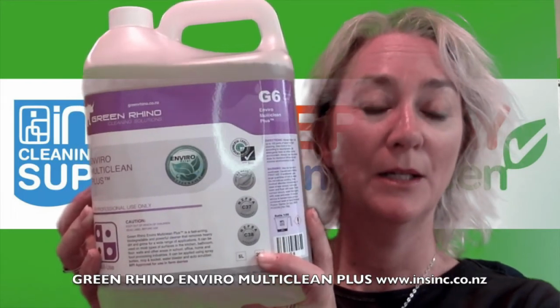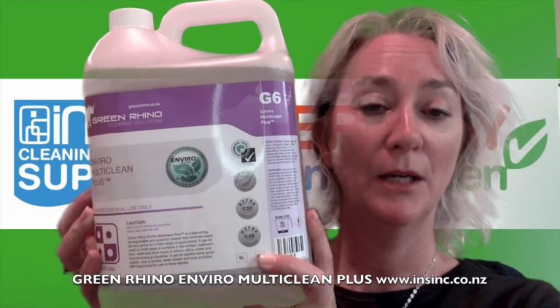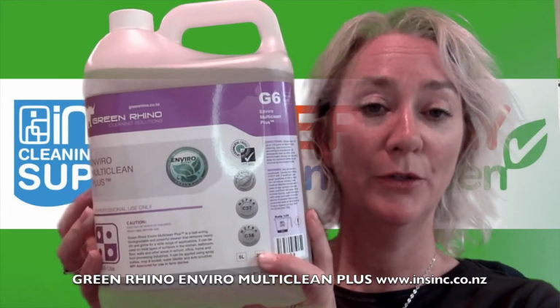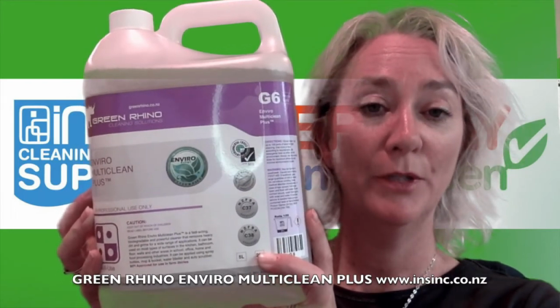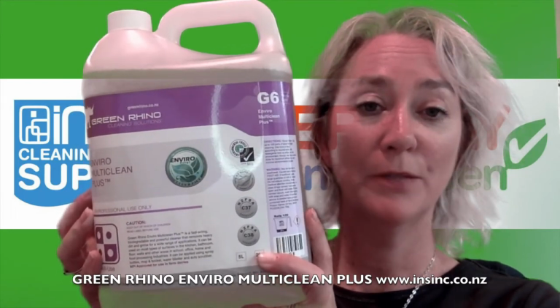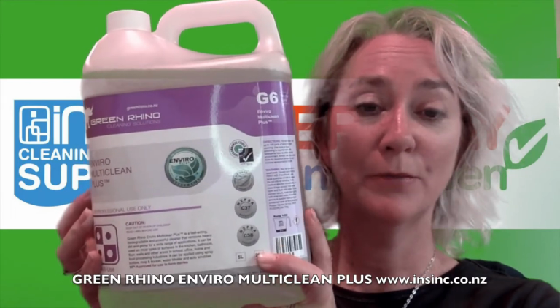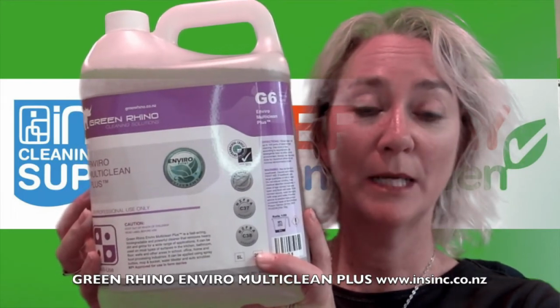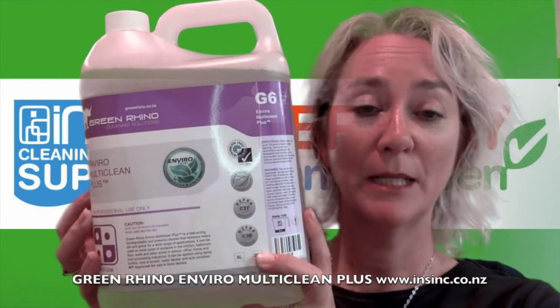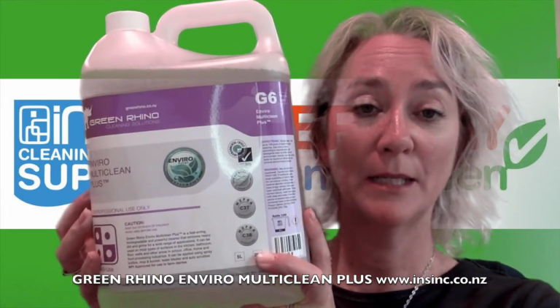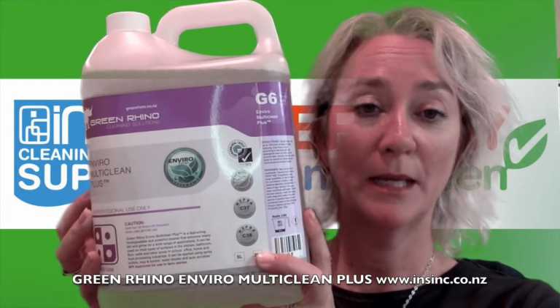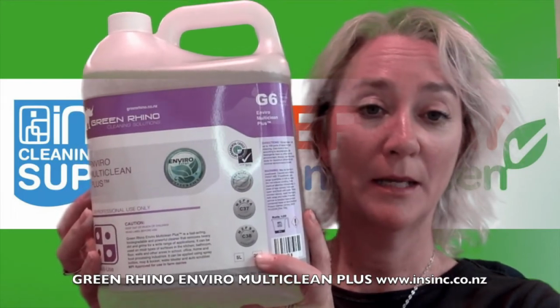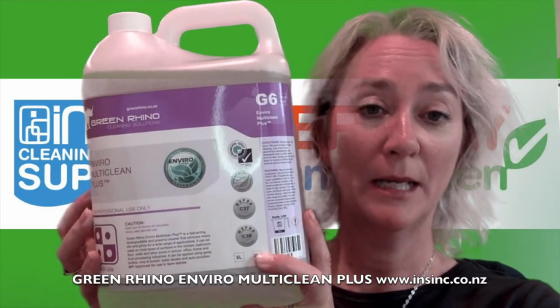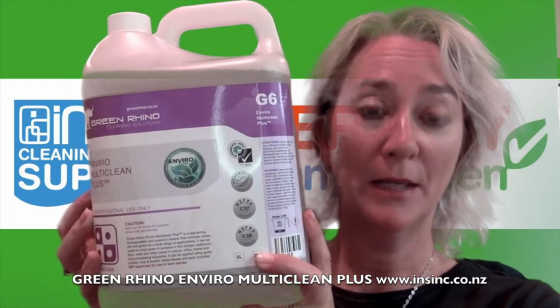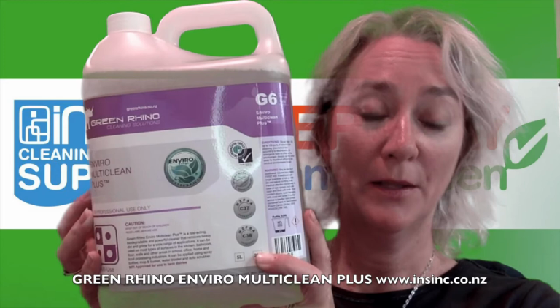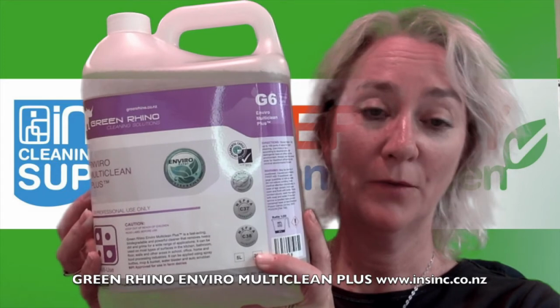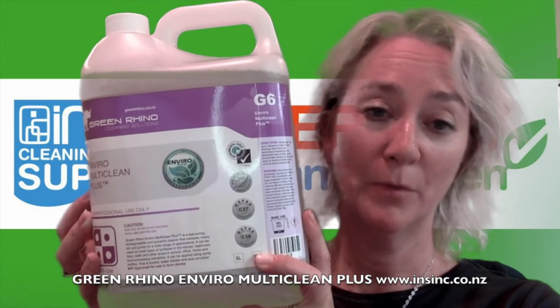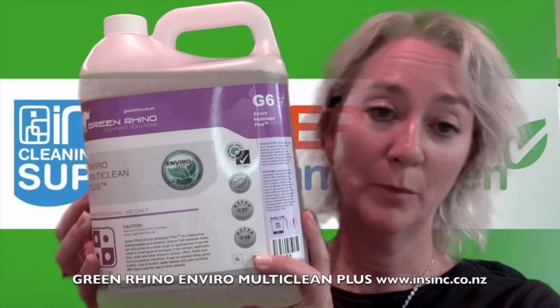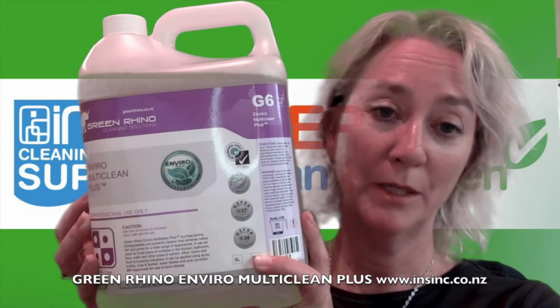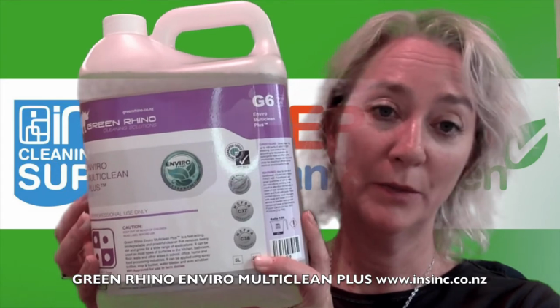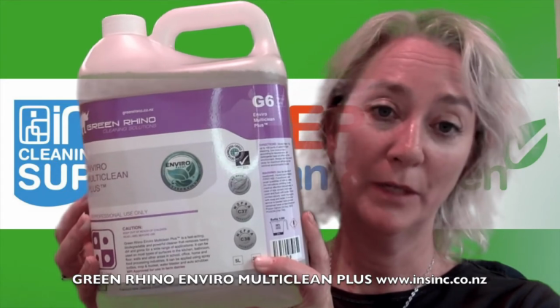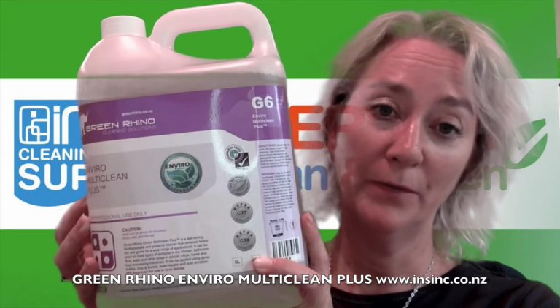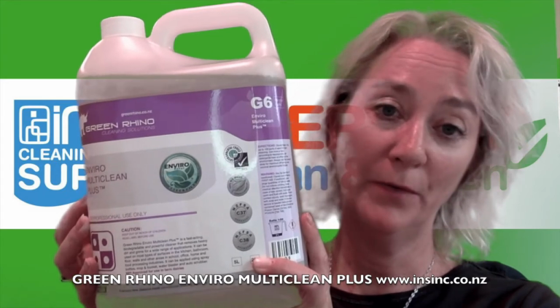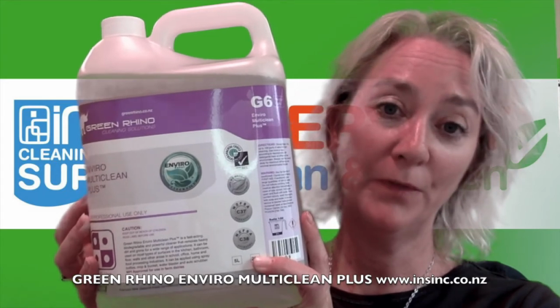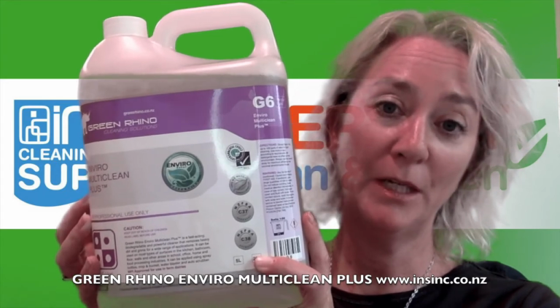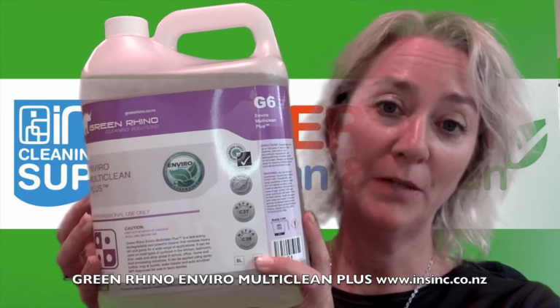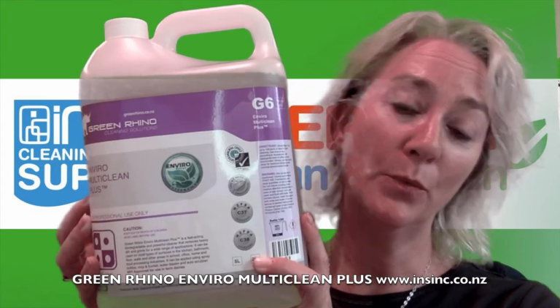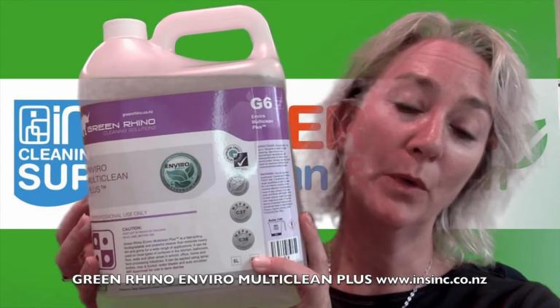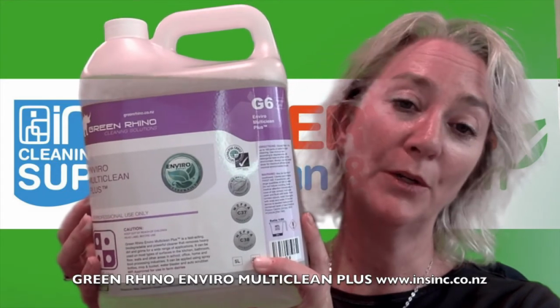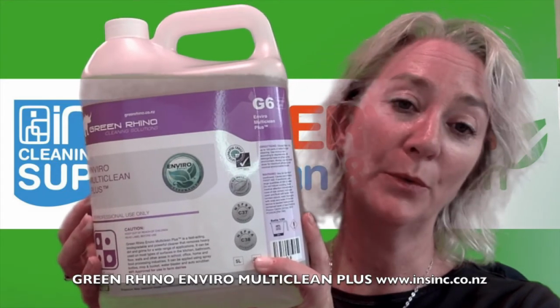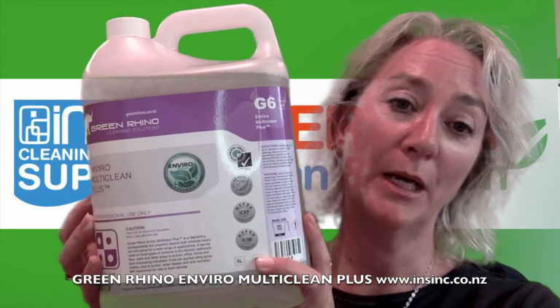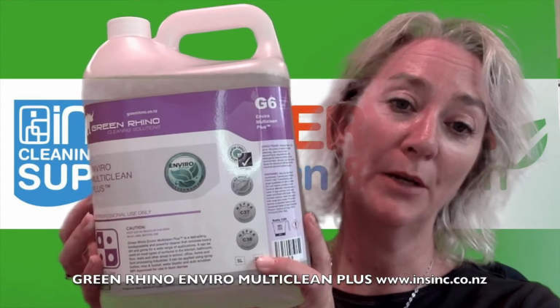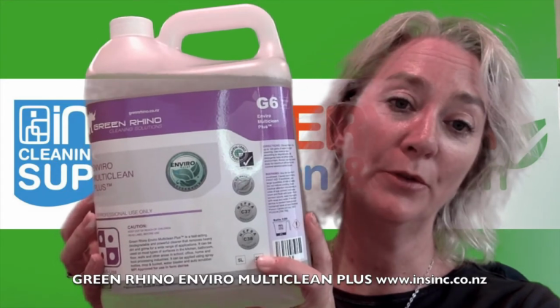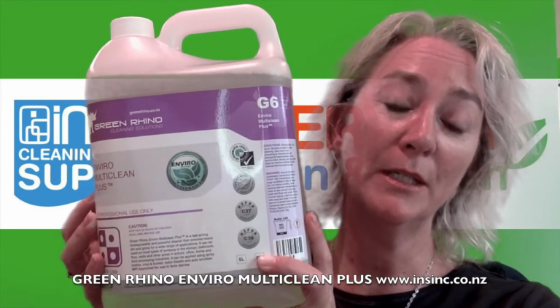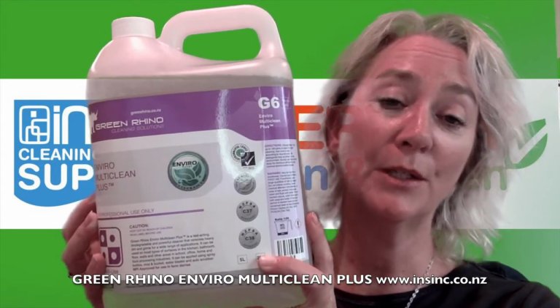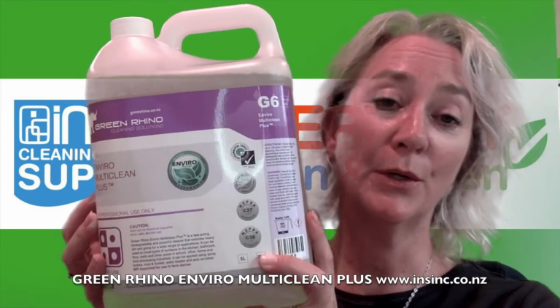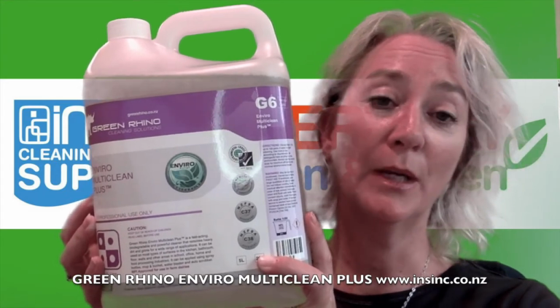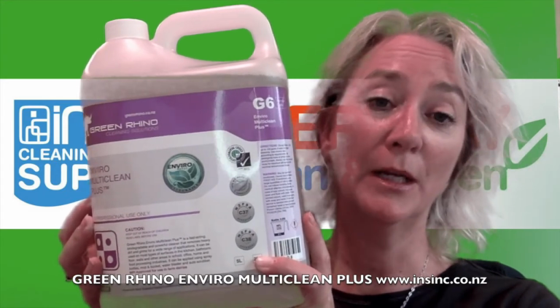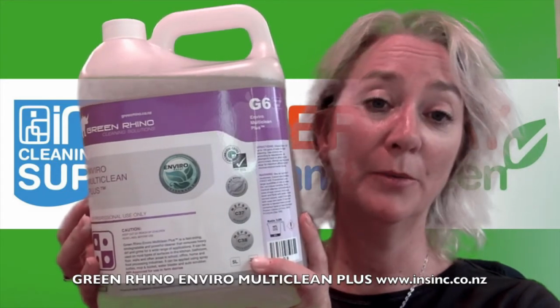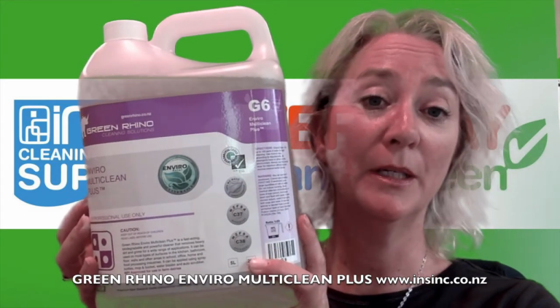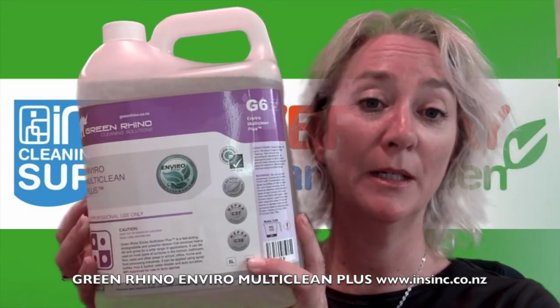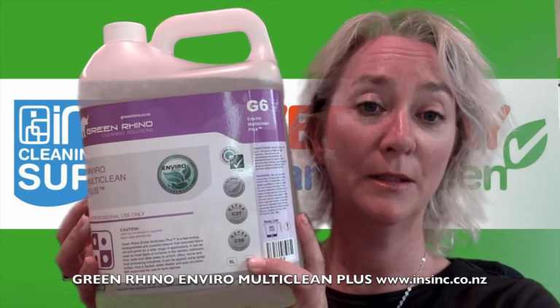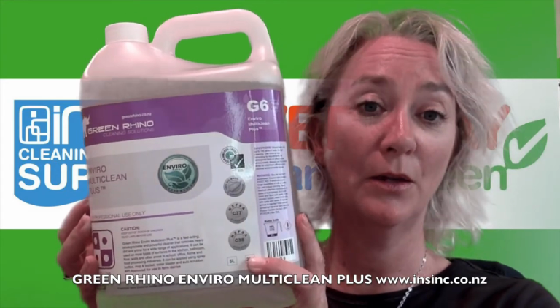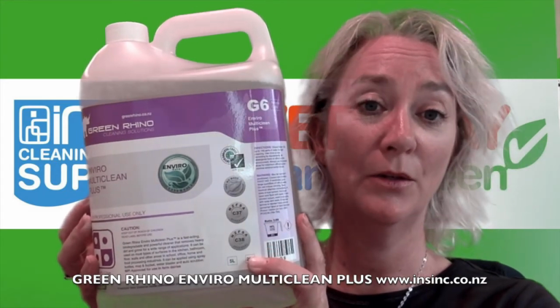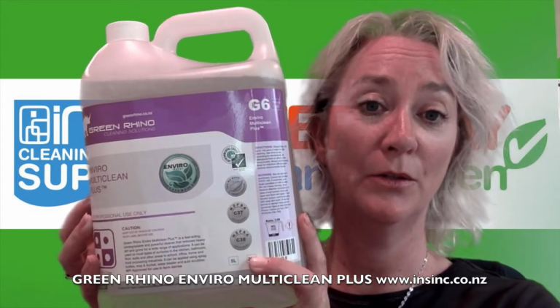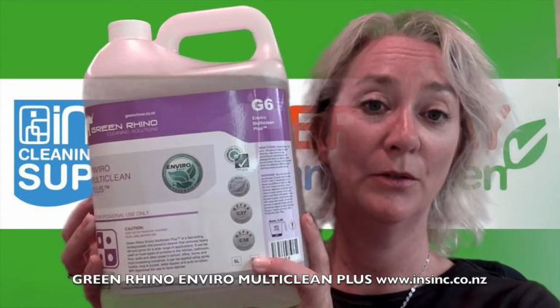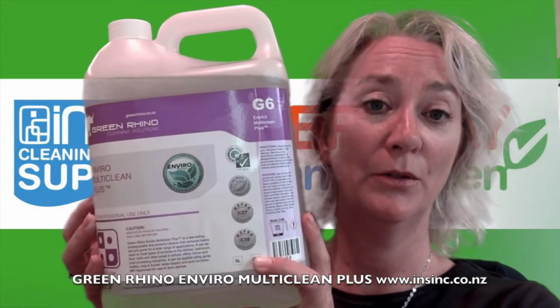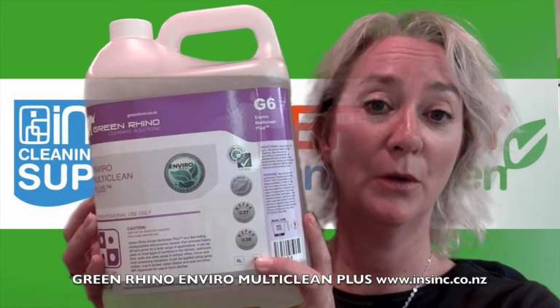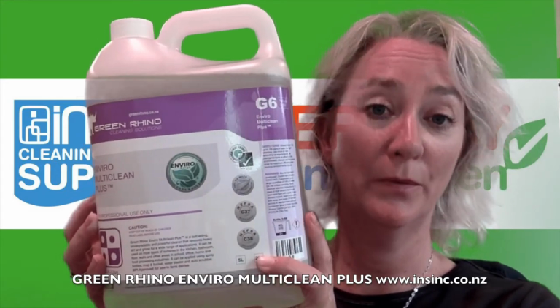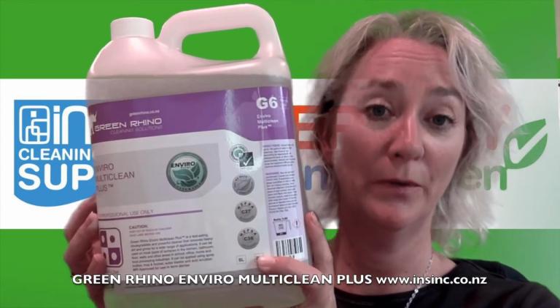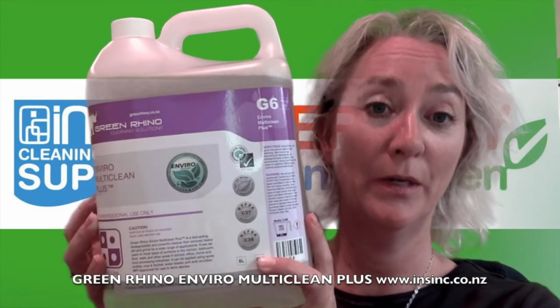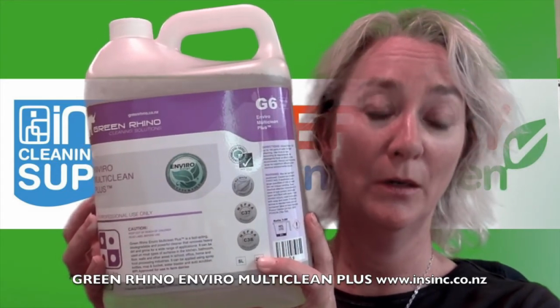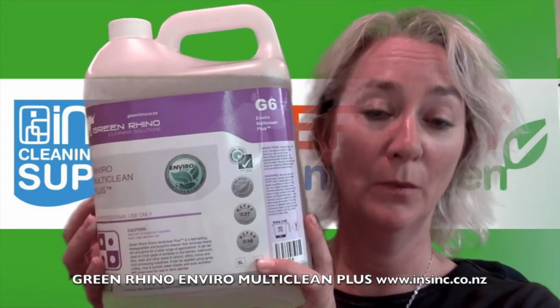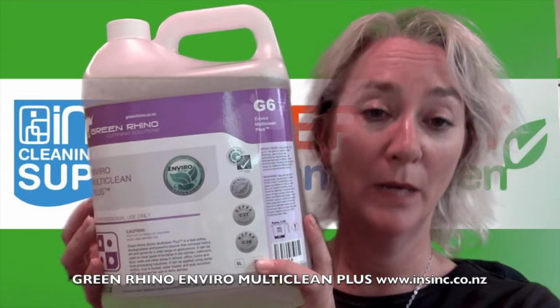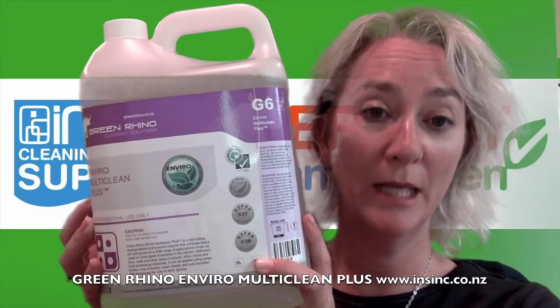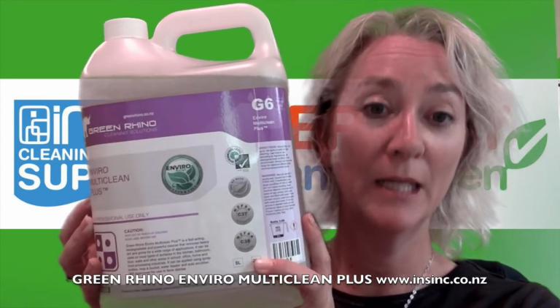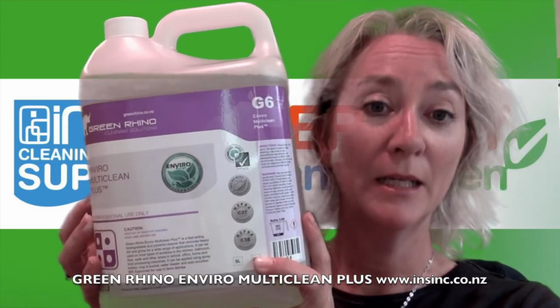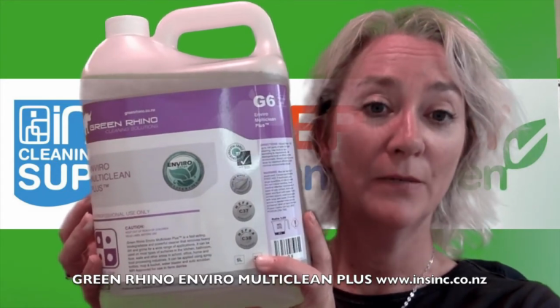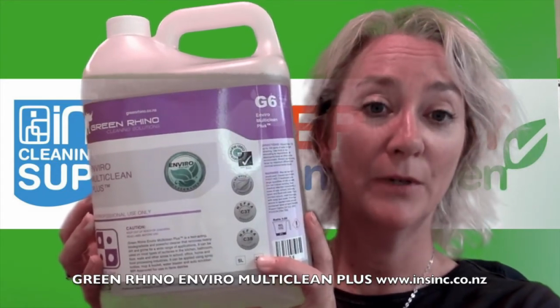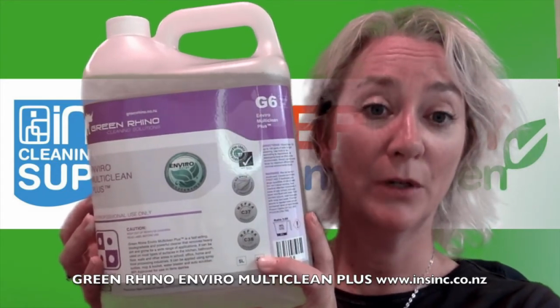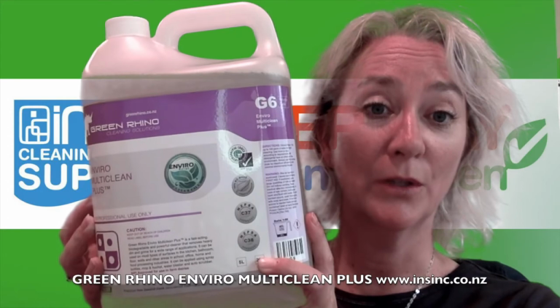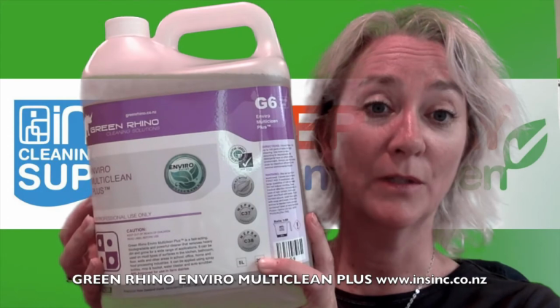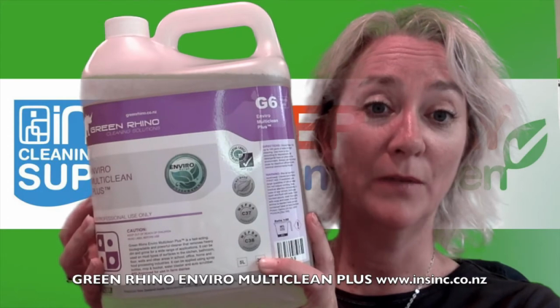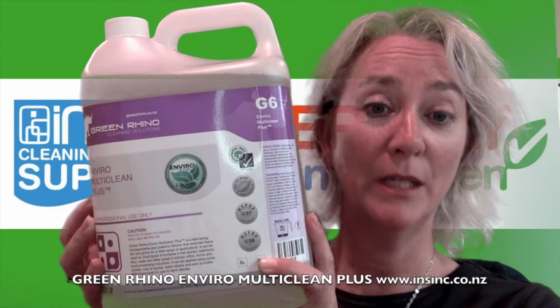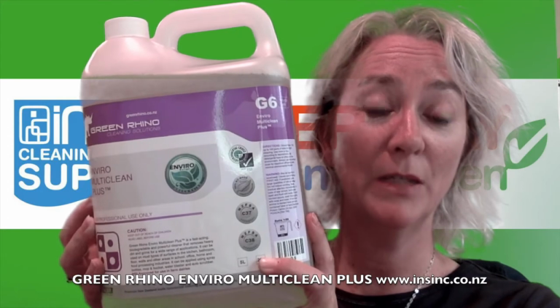Dilution rates are anything from 1 to 50 to 1 to 100, so a little bit is going to go a very long way. Very cost-effective.